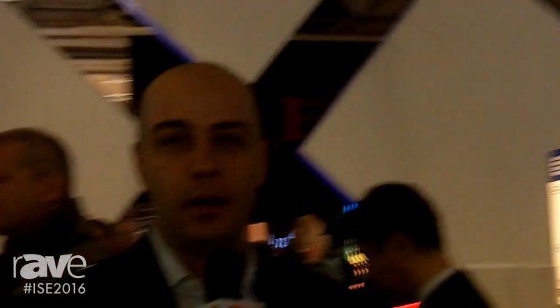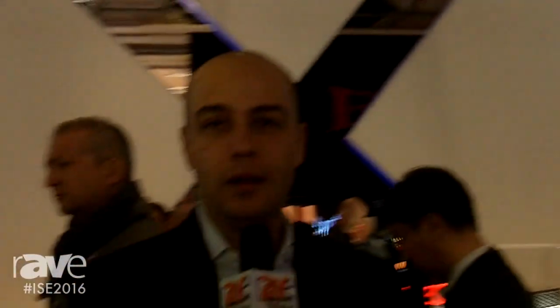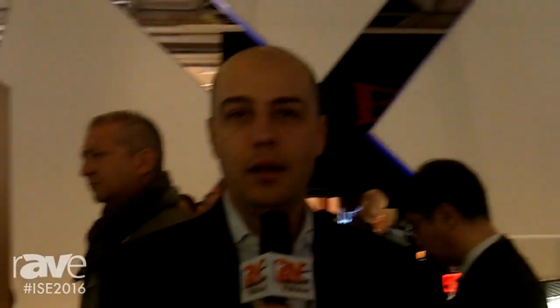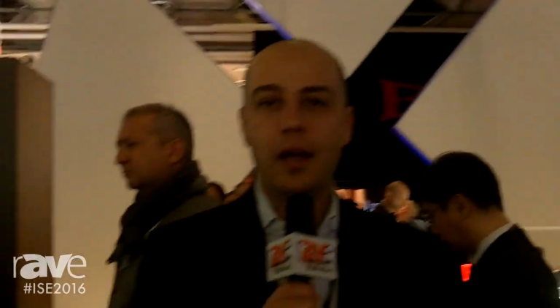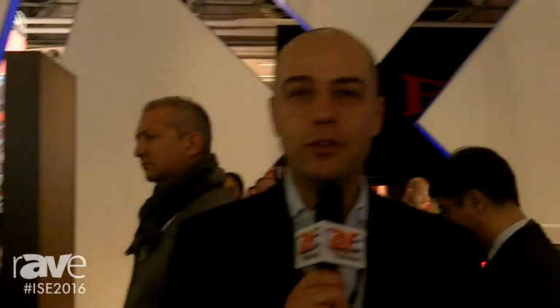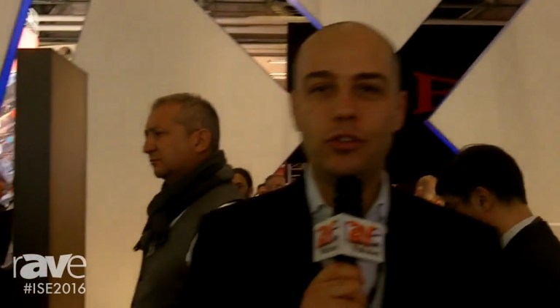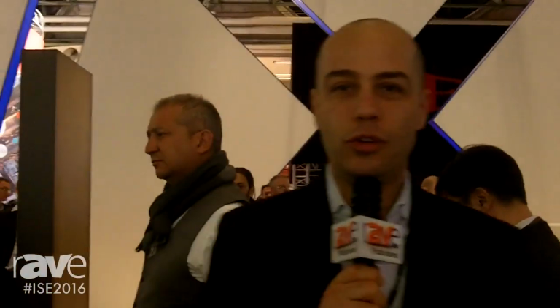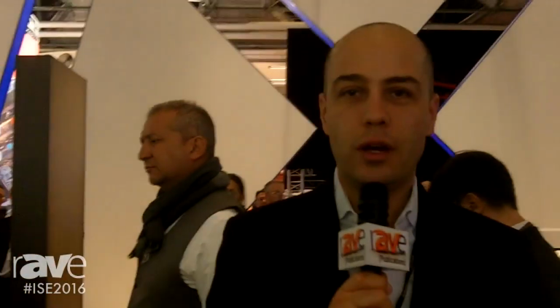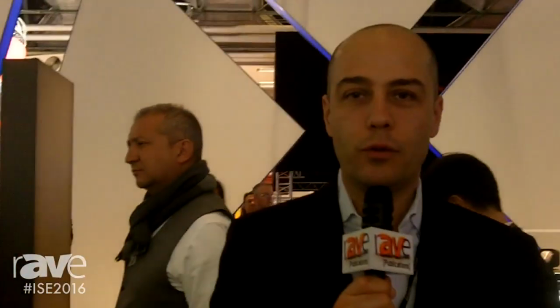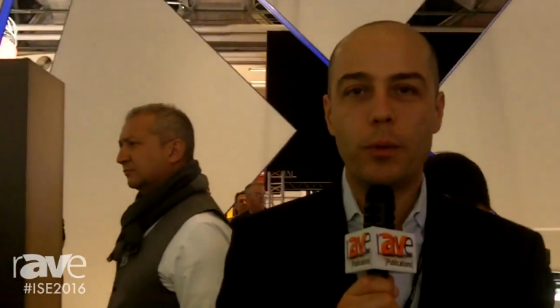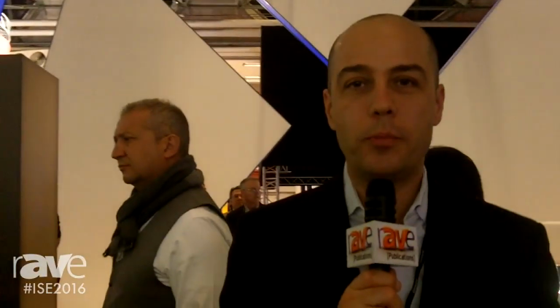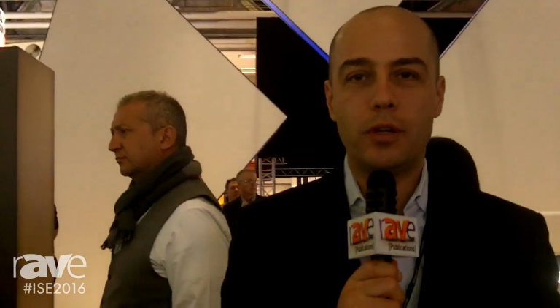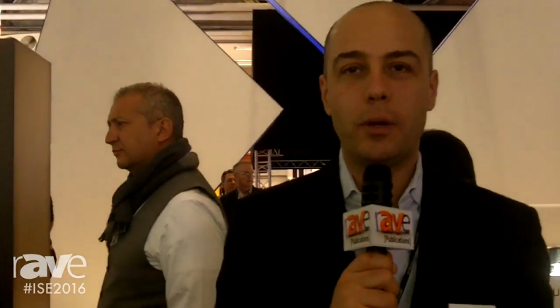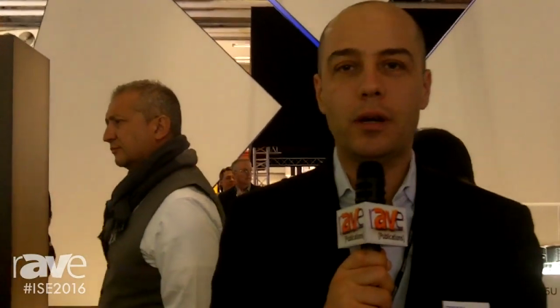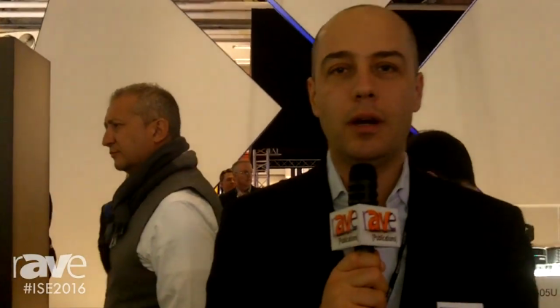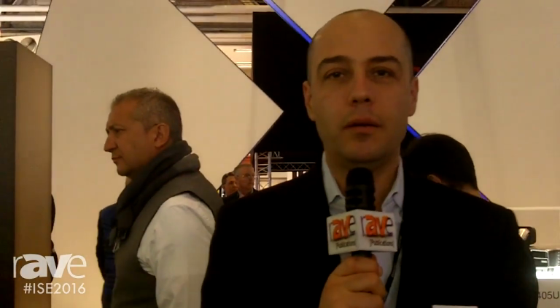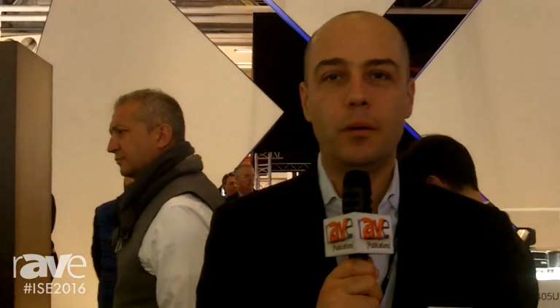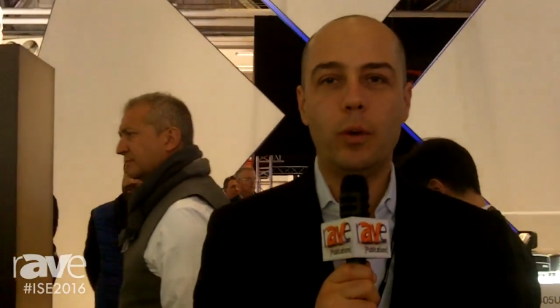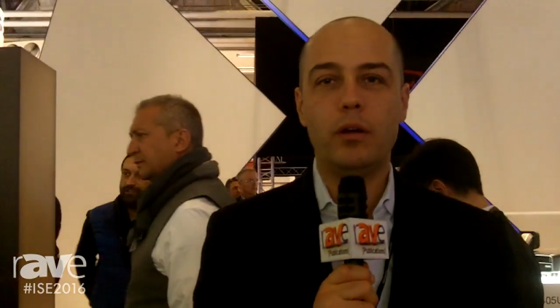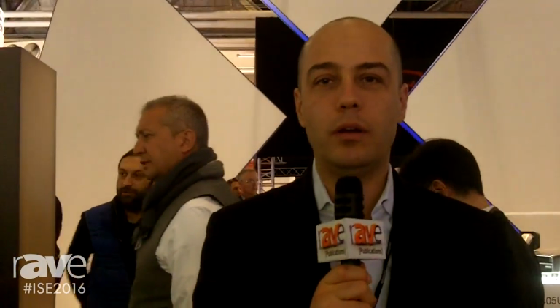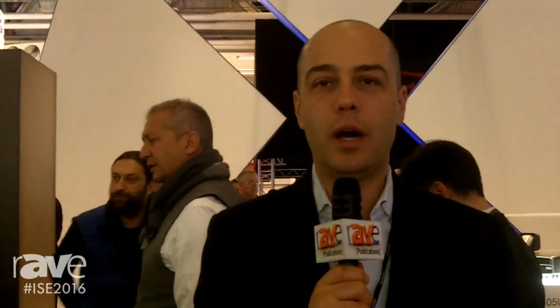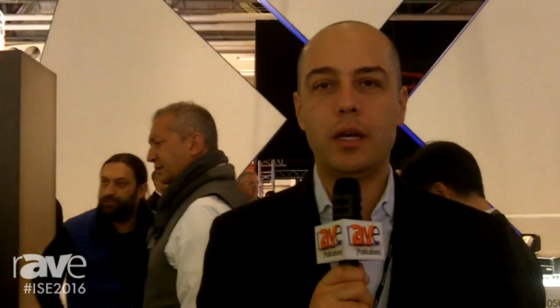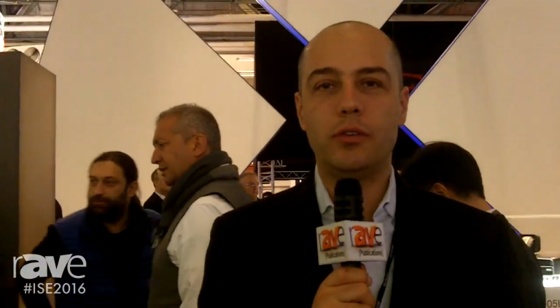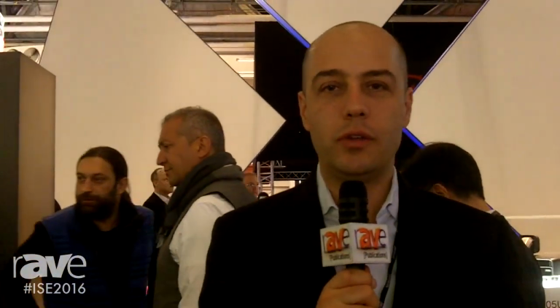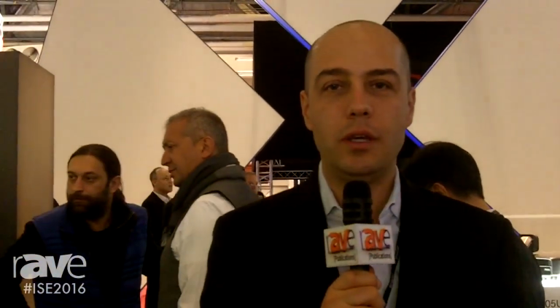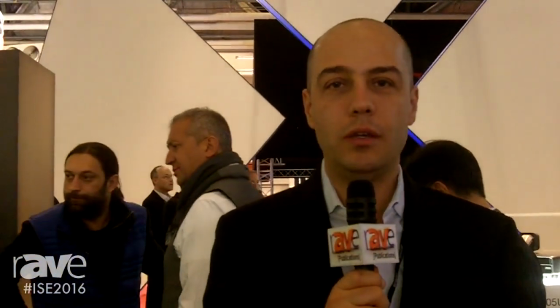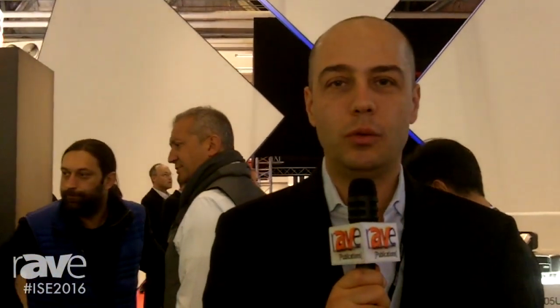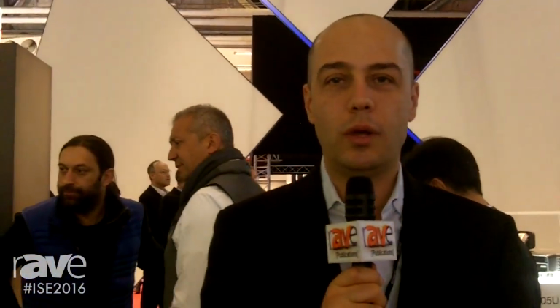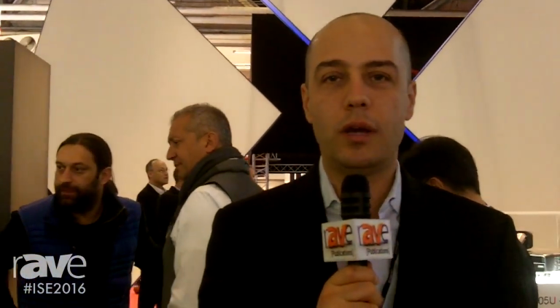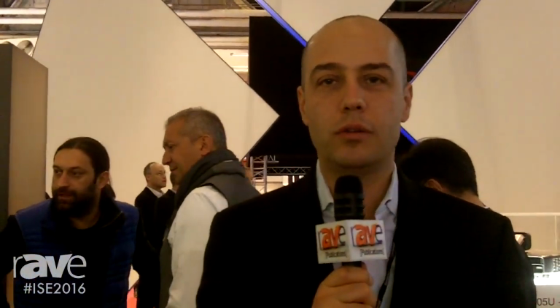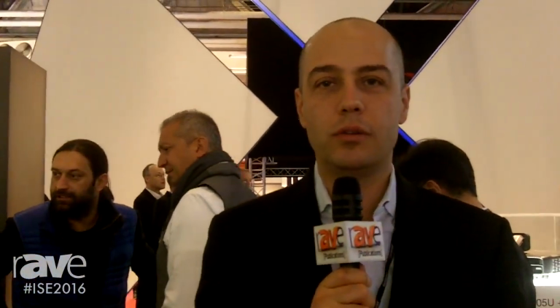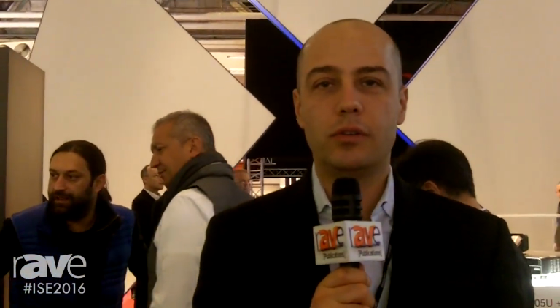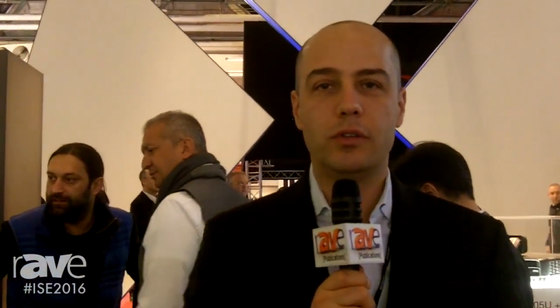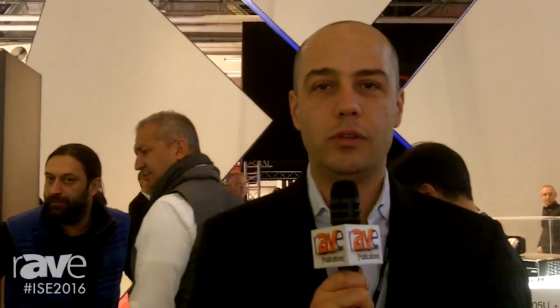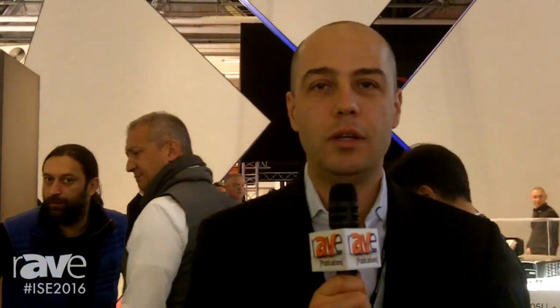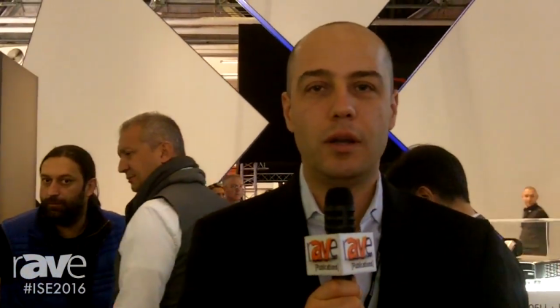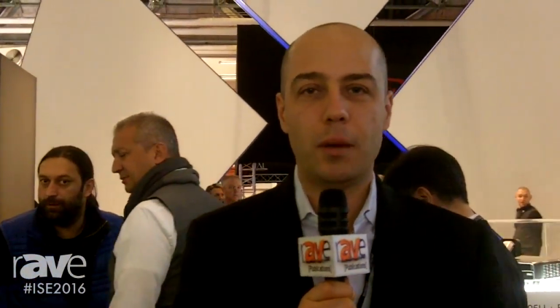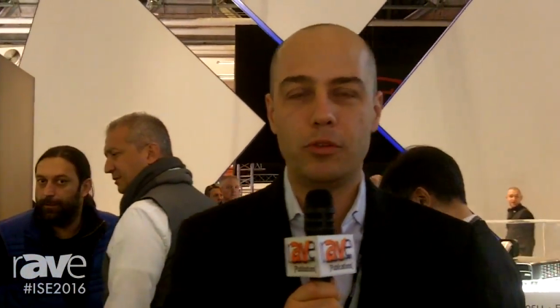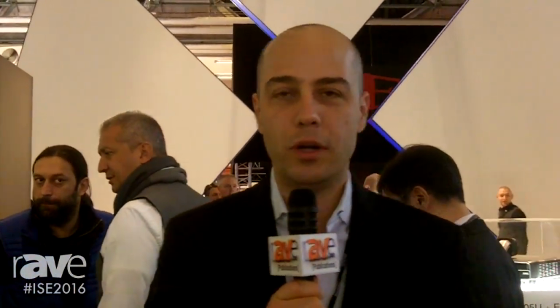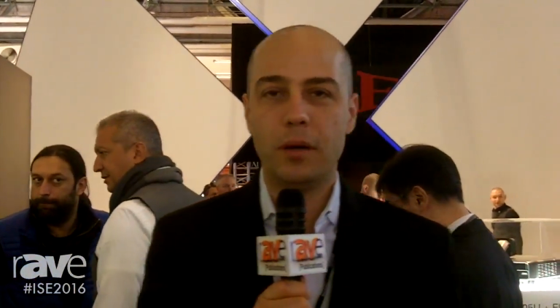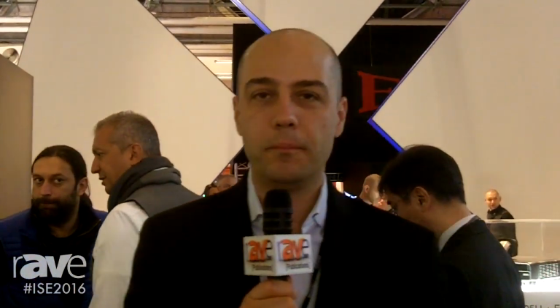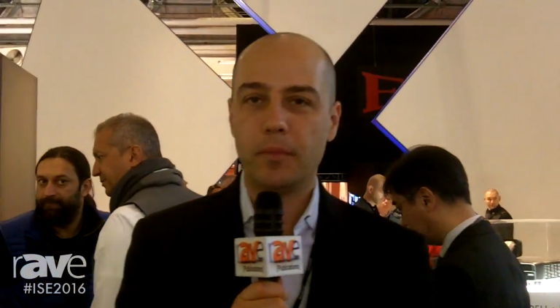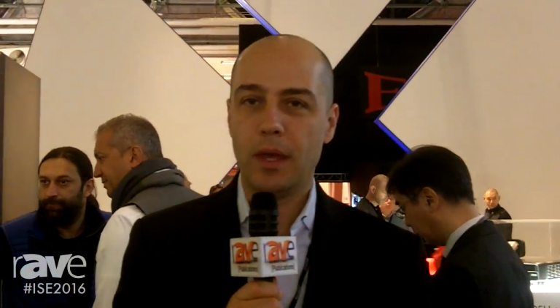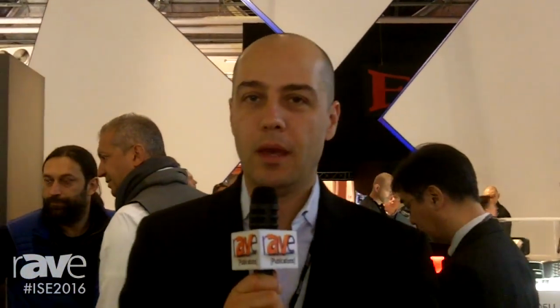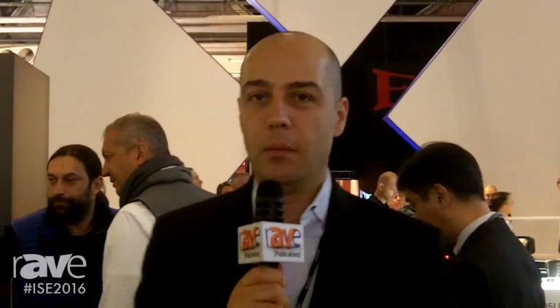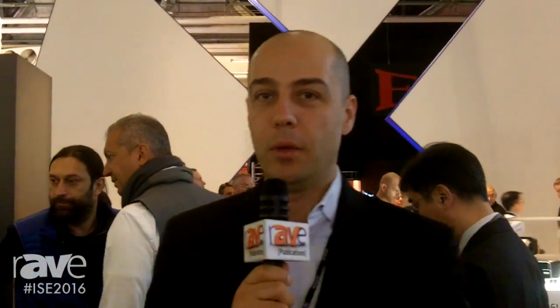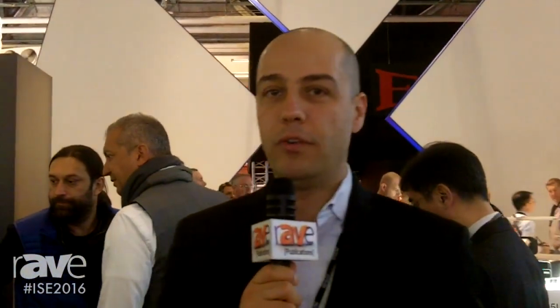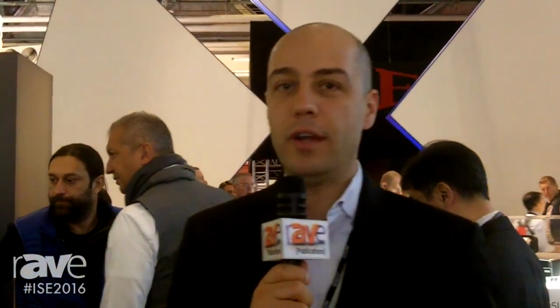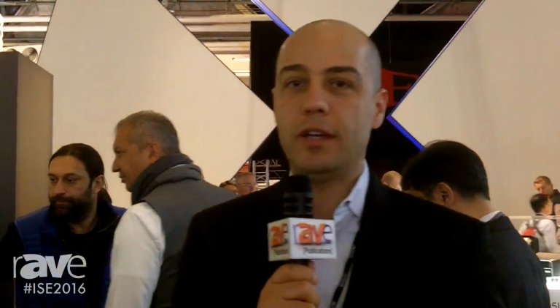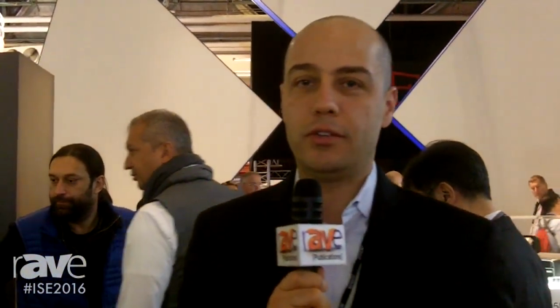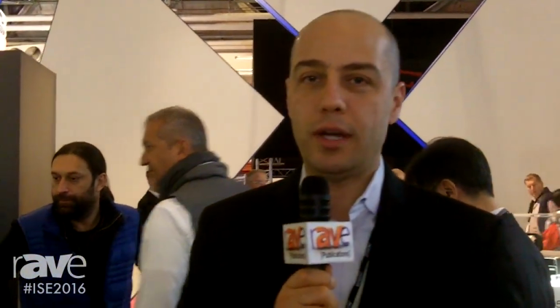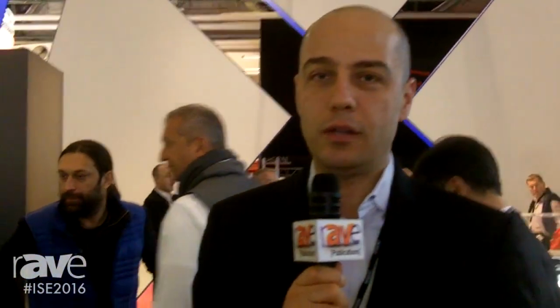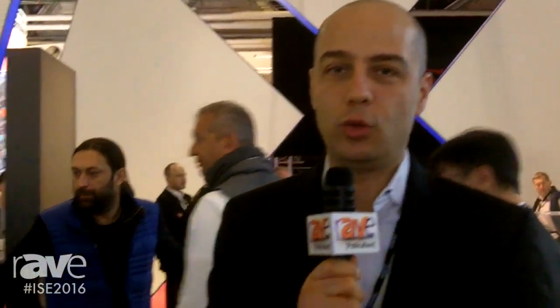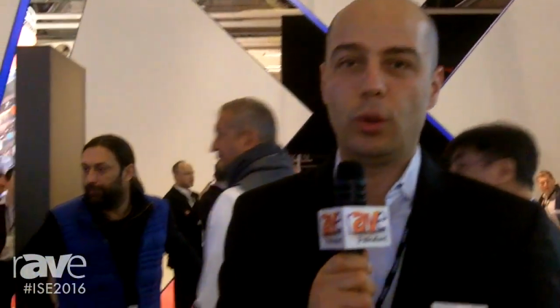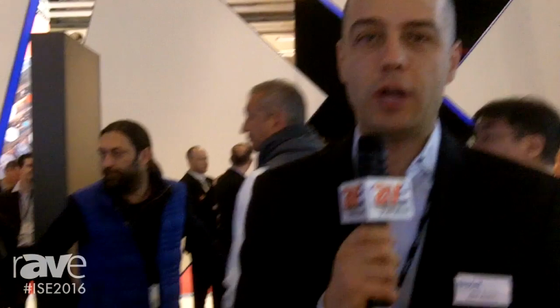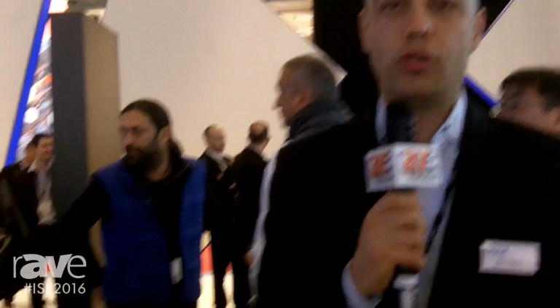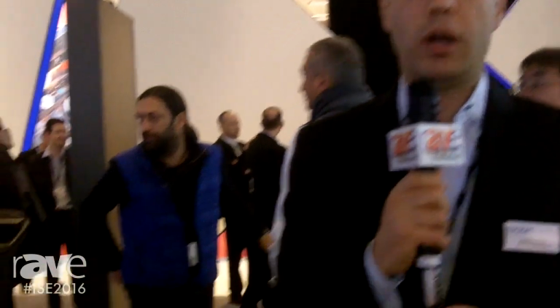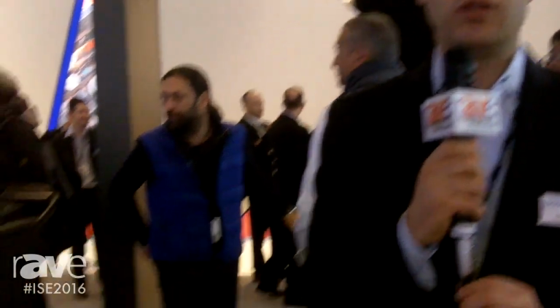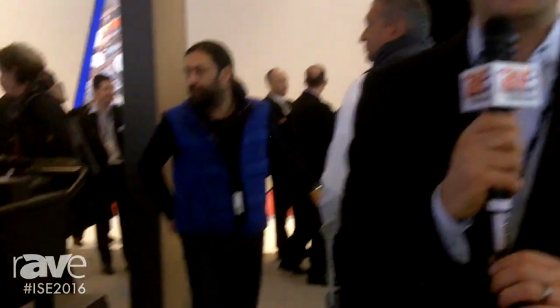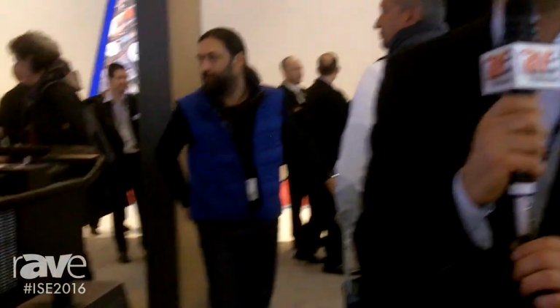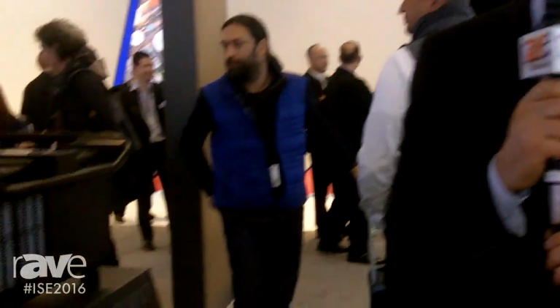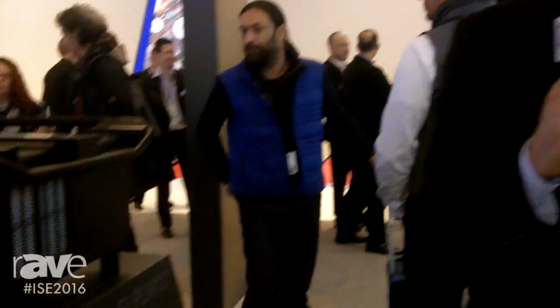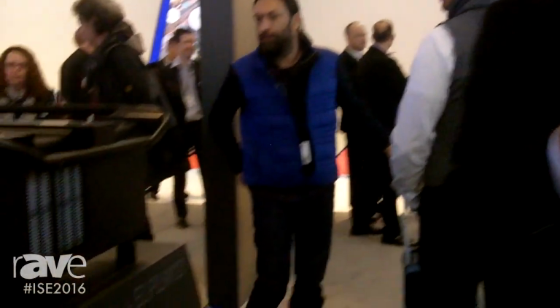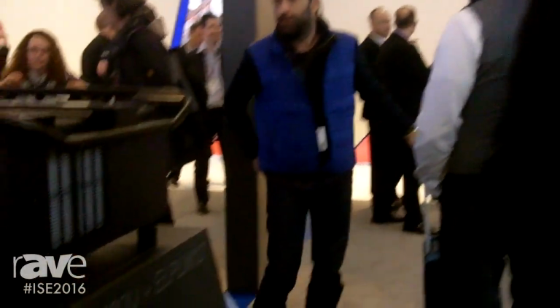Hi, this is Sean from Epson America. We are at ISE 2016 in Amsterdam. We are very excited to launch our new product.